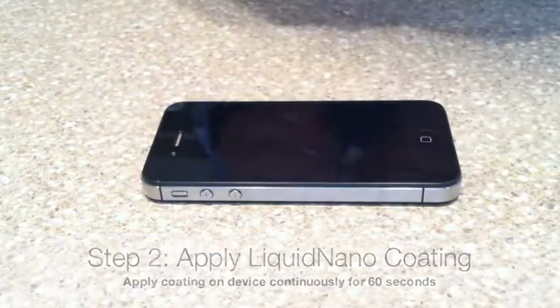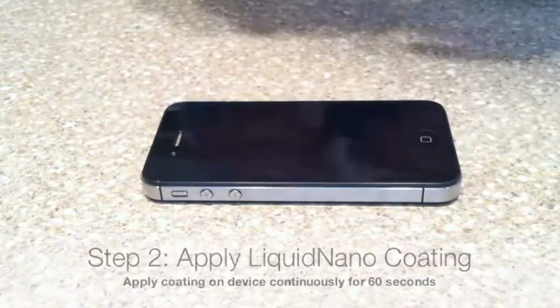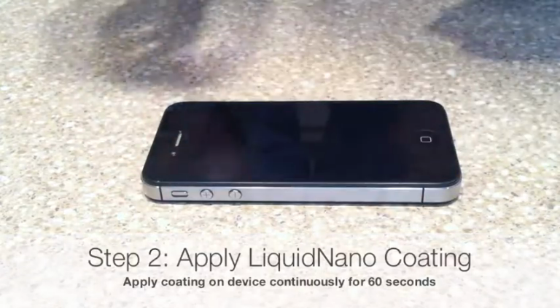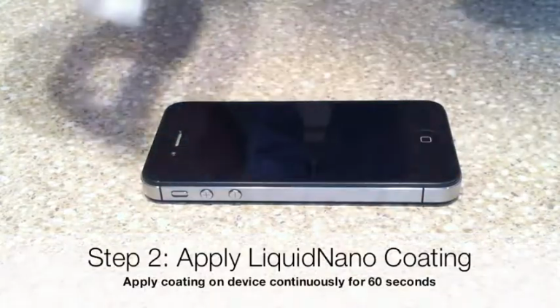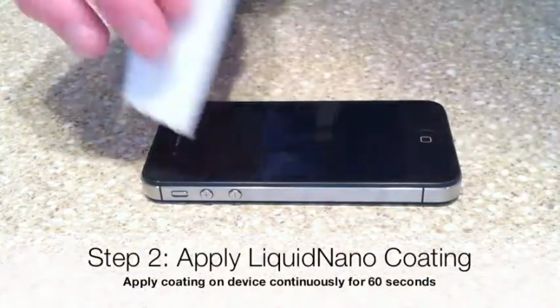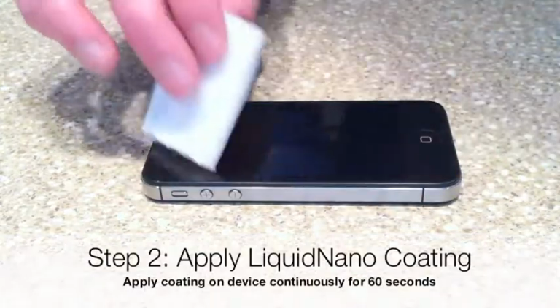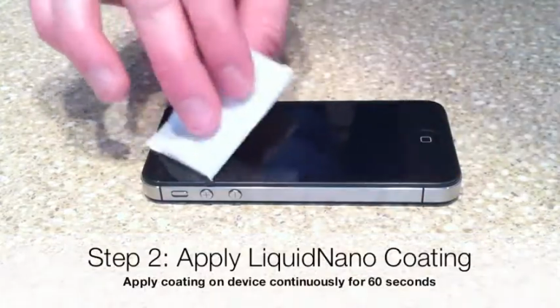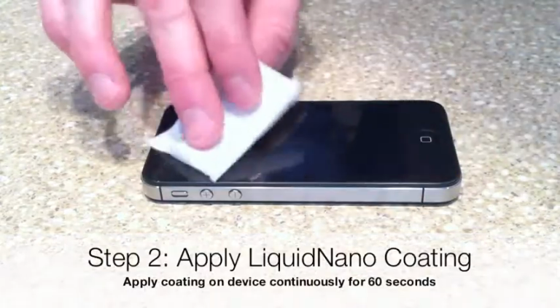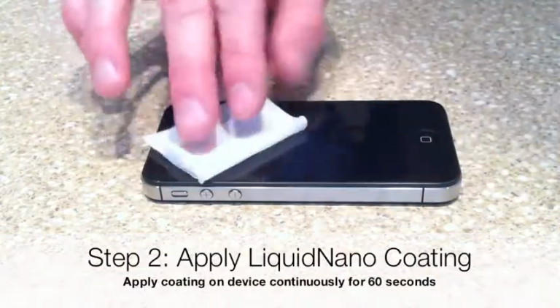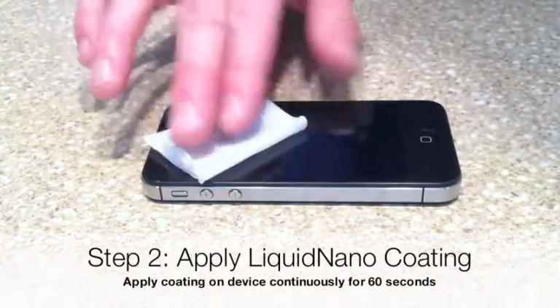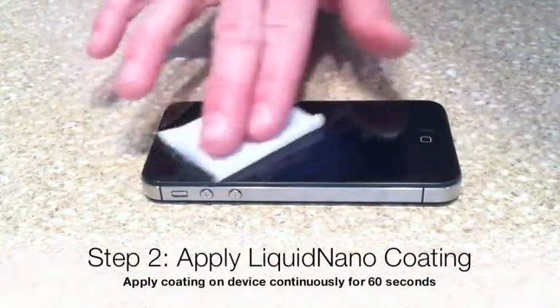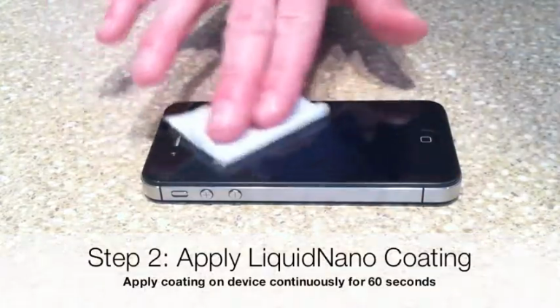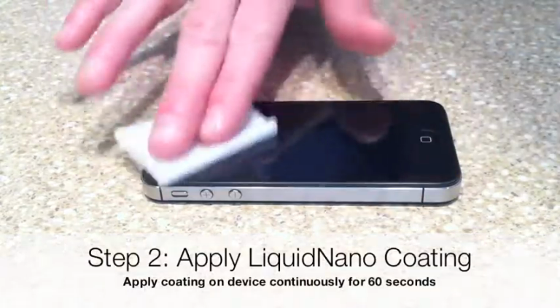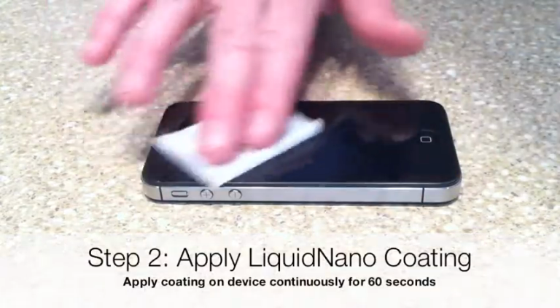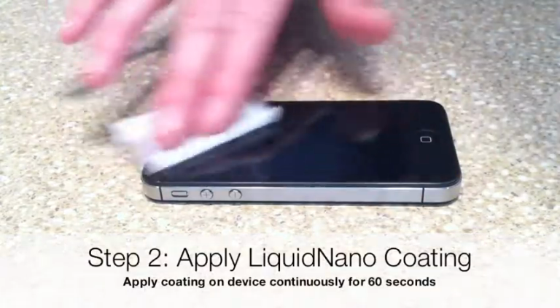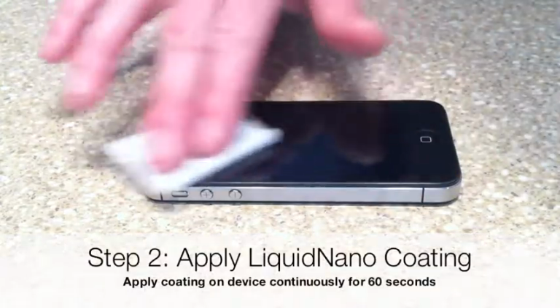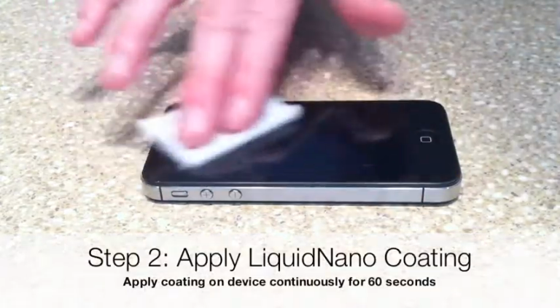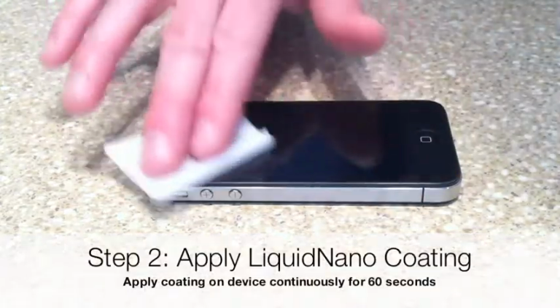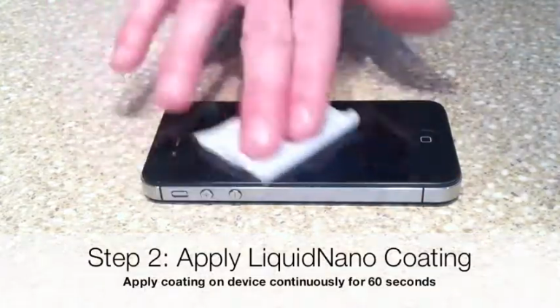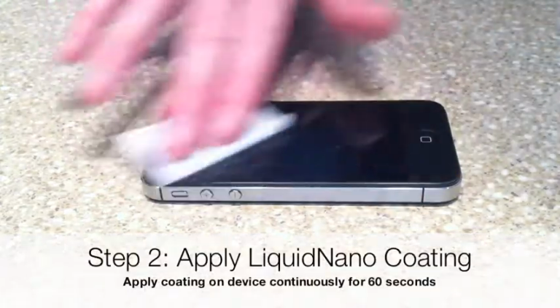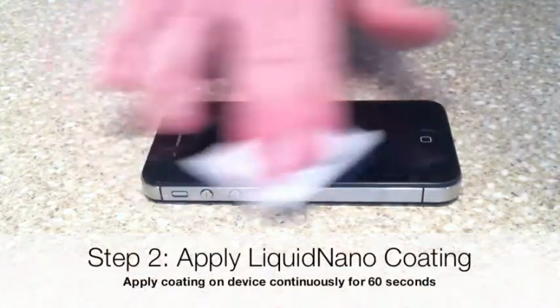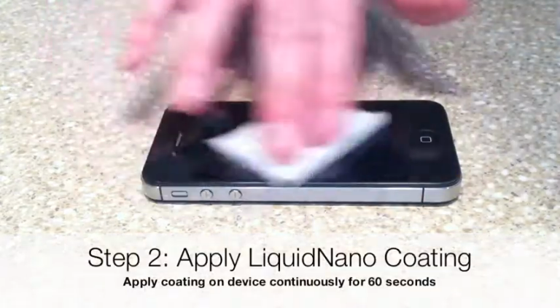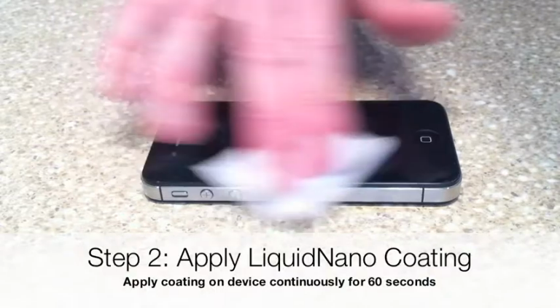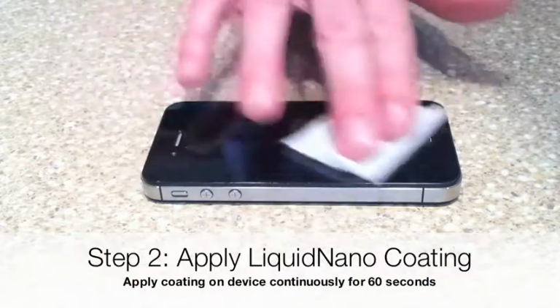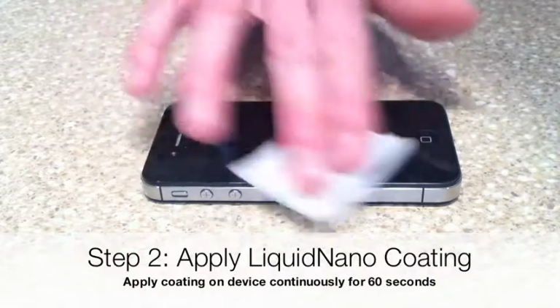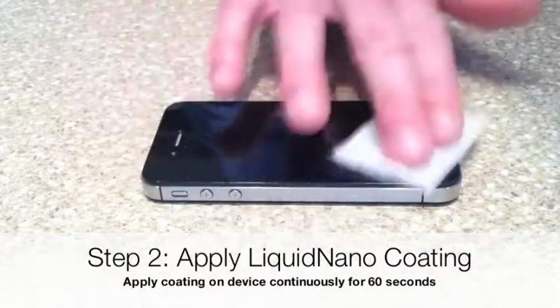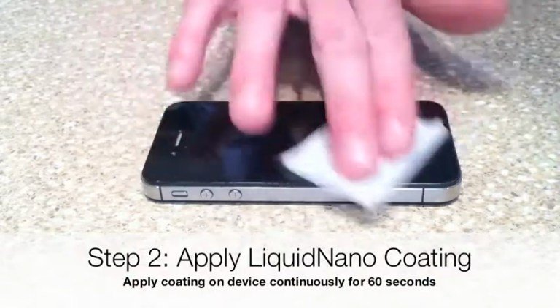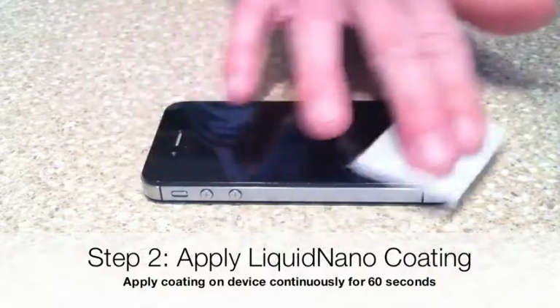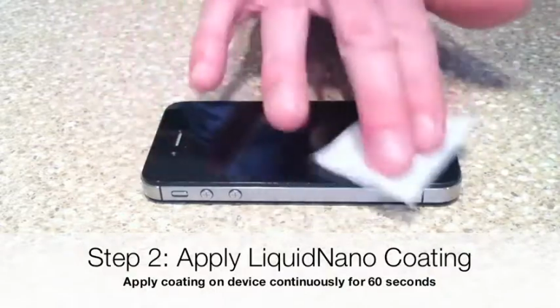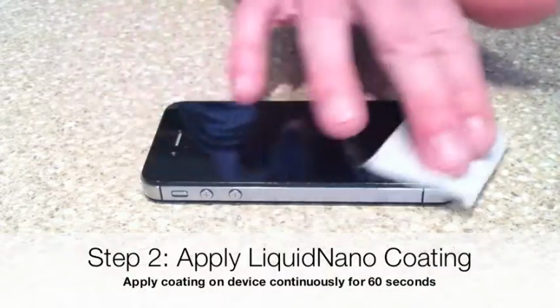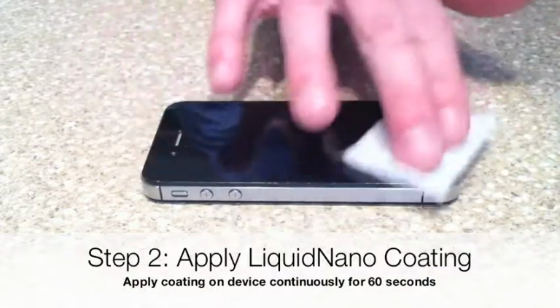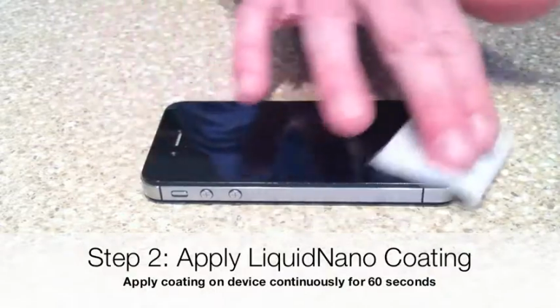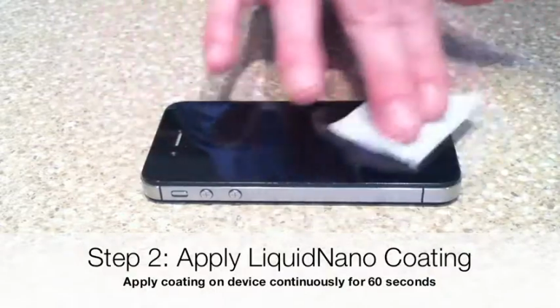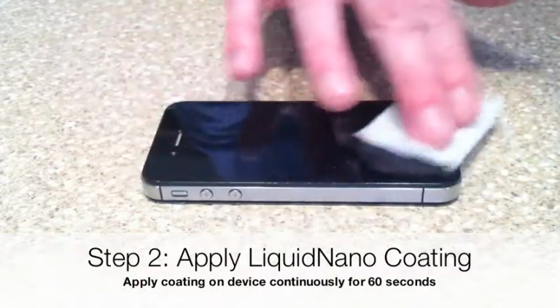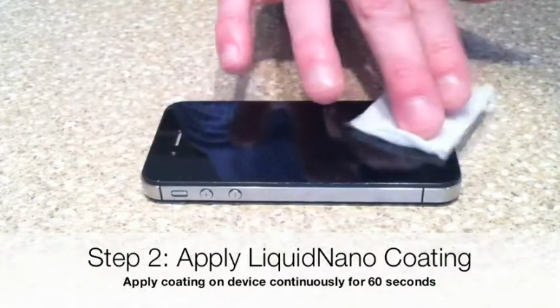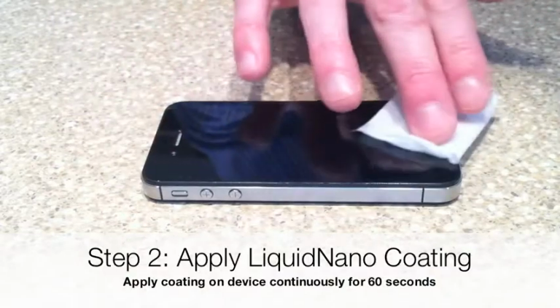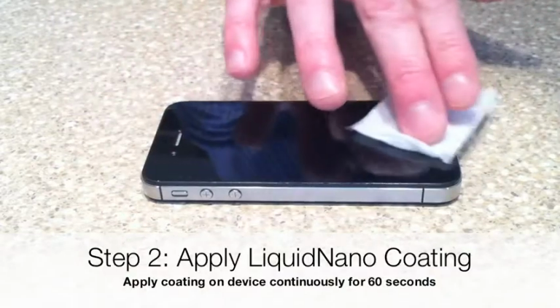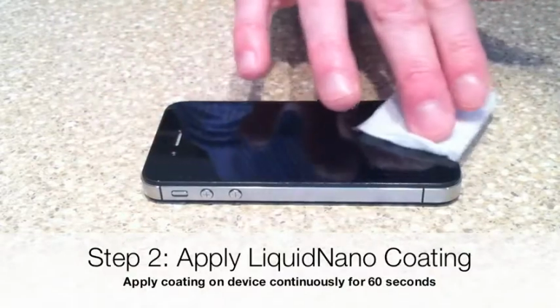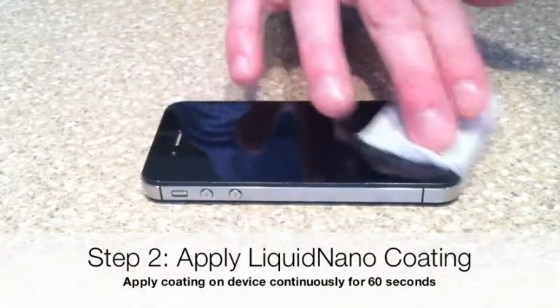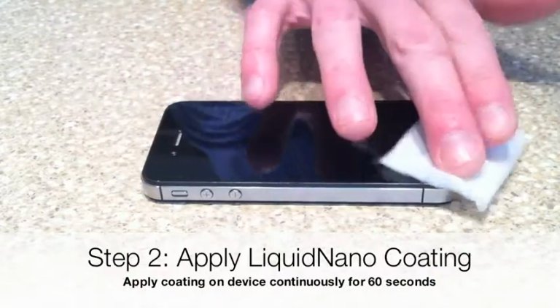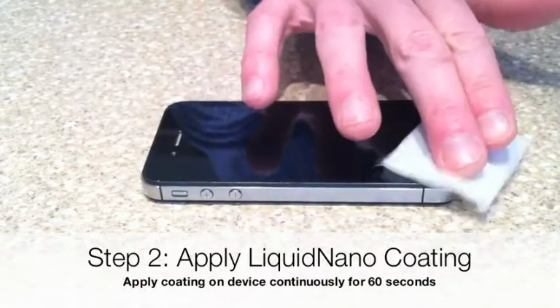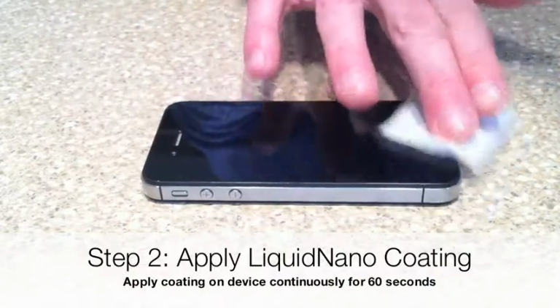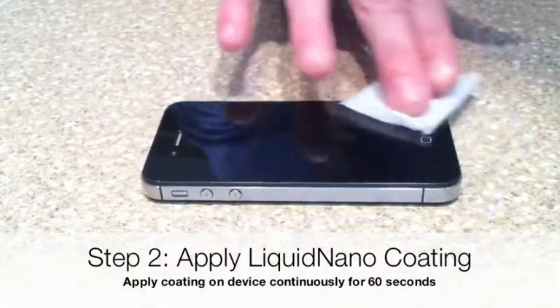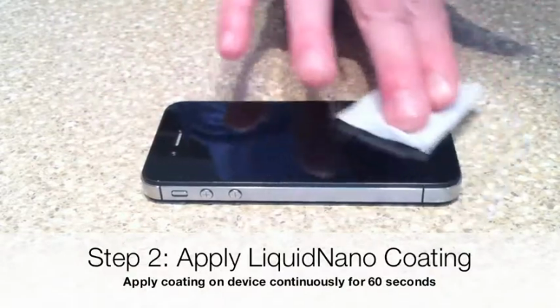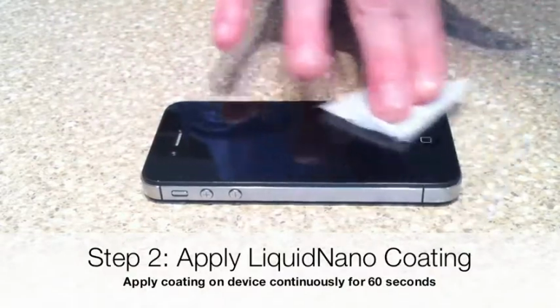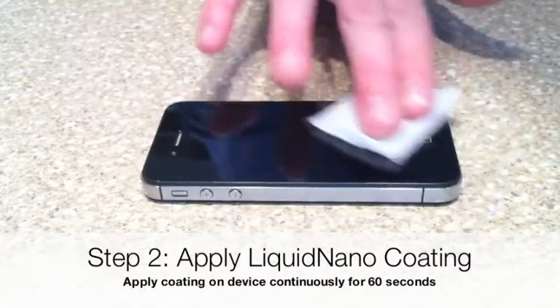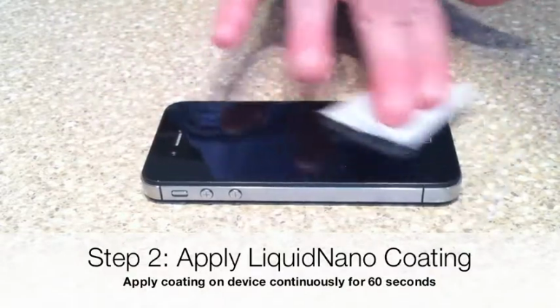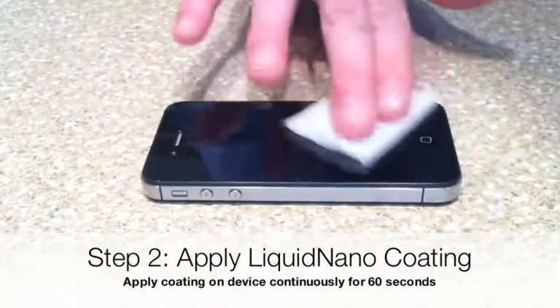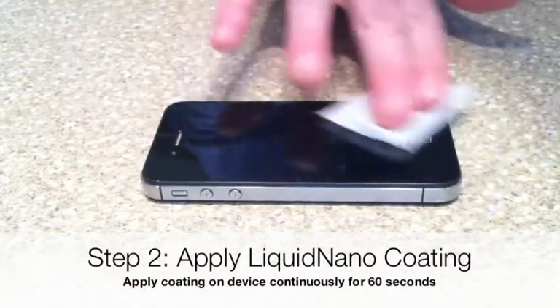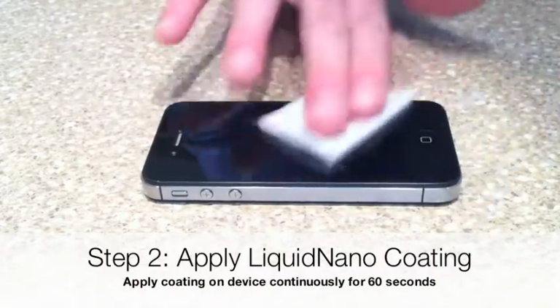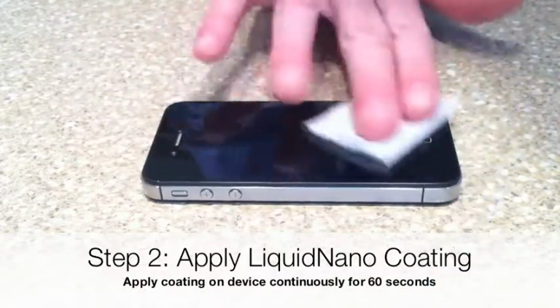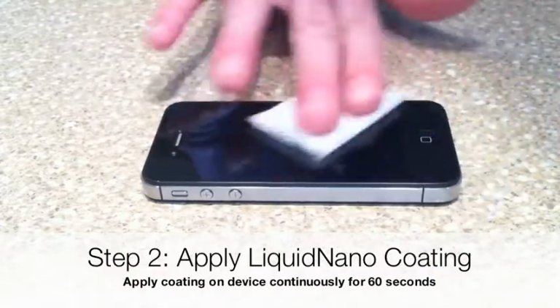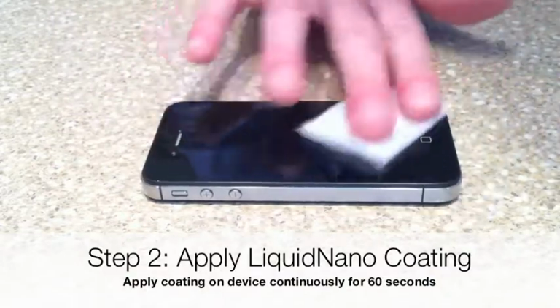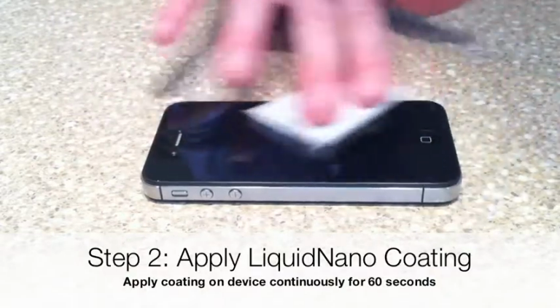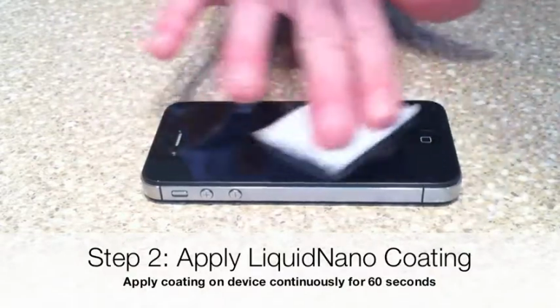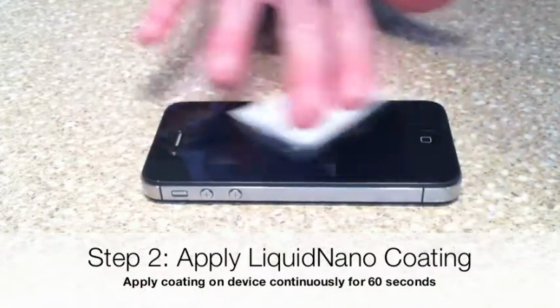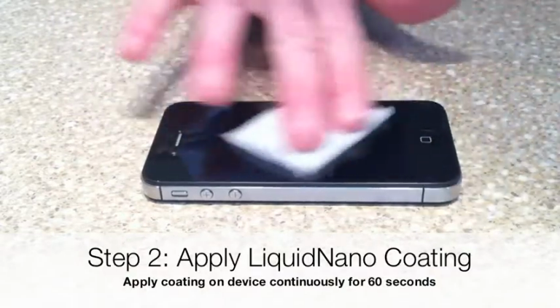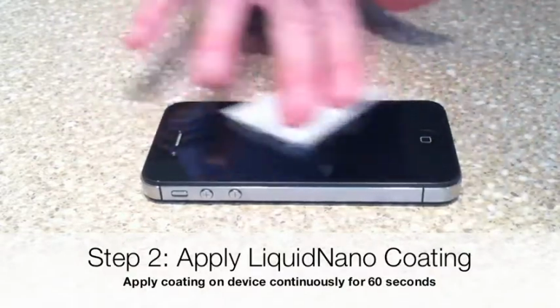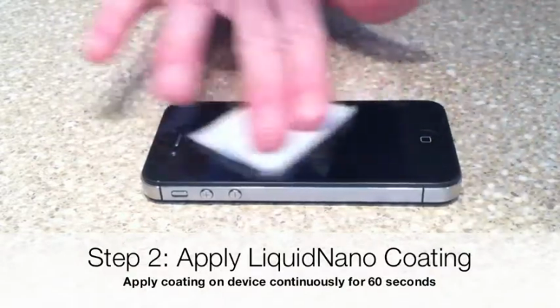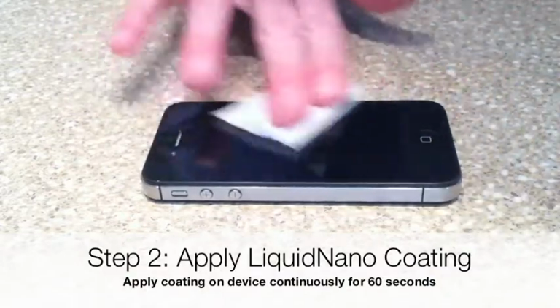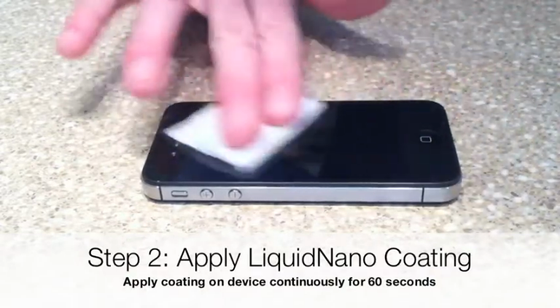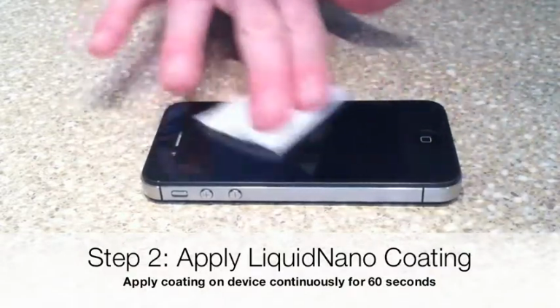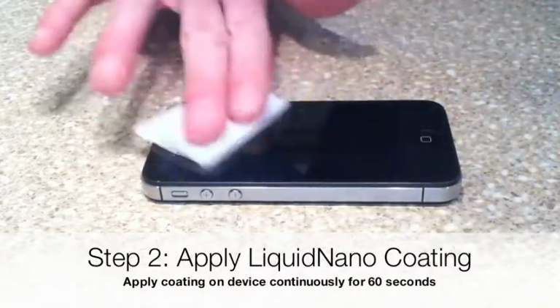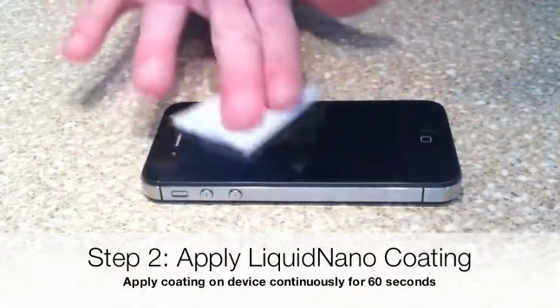Step 2: Apply Liquid Nano coating on device continuously for 60 seconds, making sure every part of the screen is fully coated.